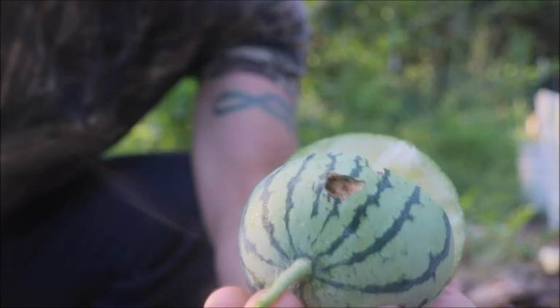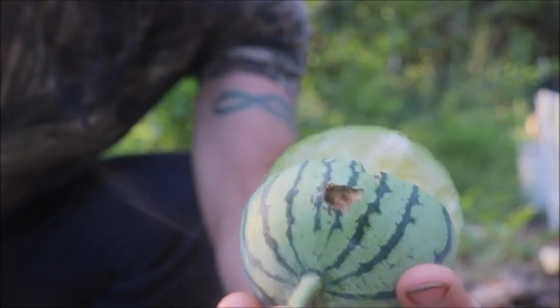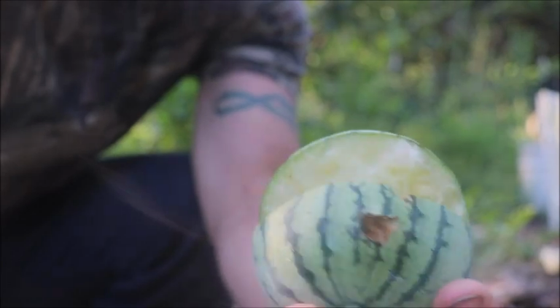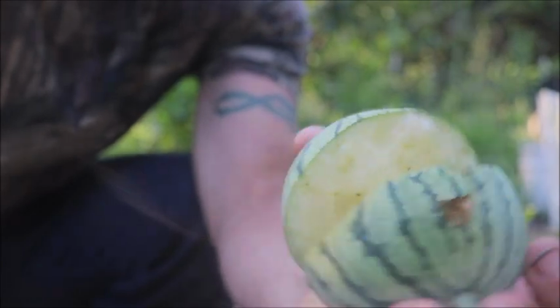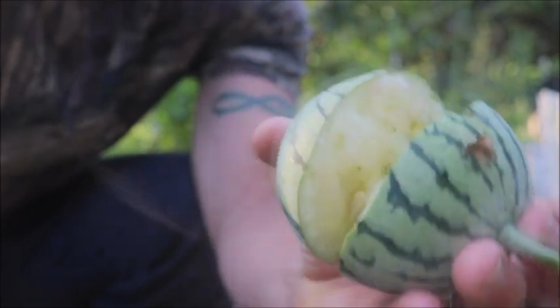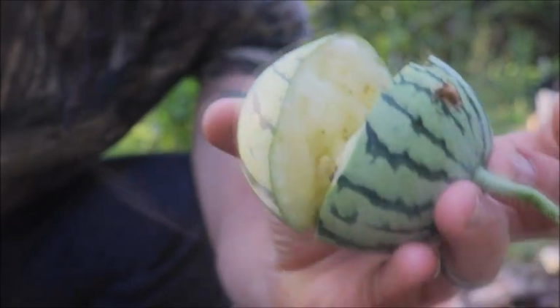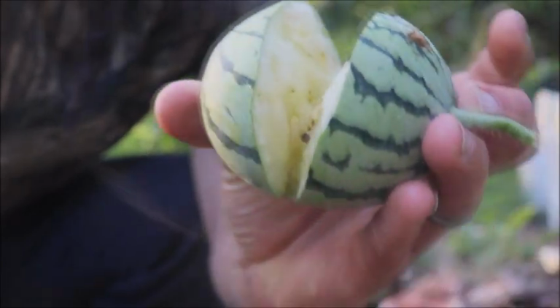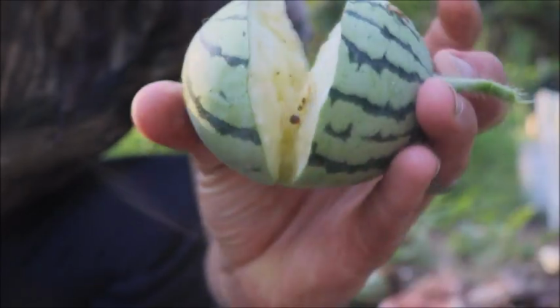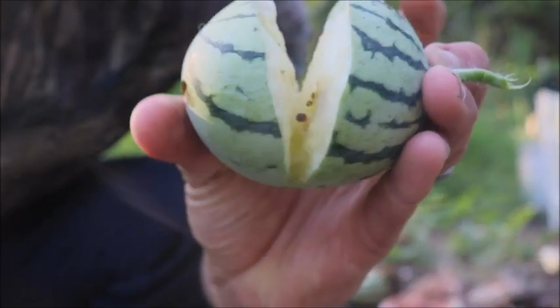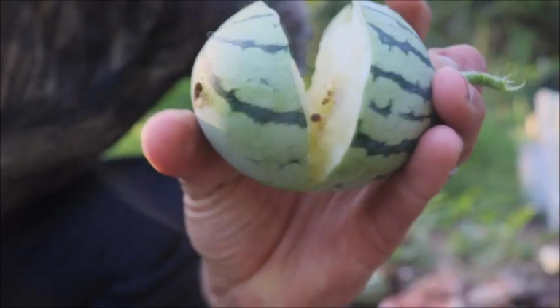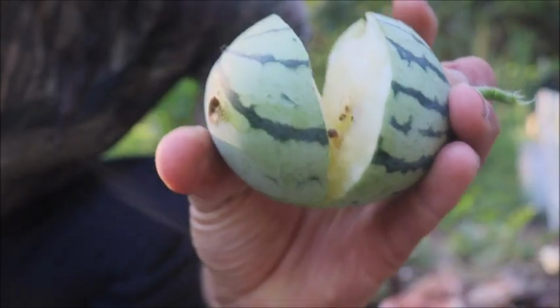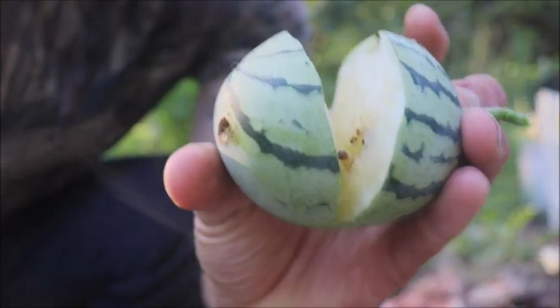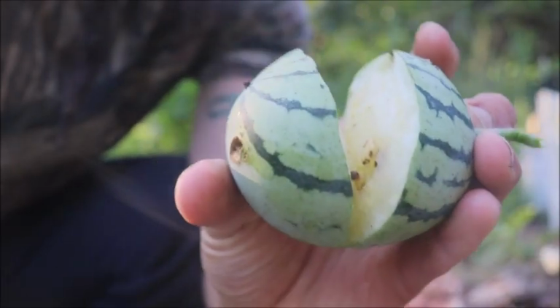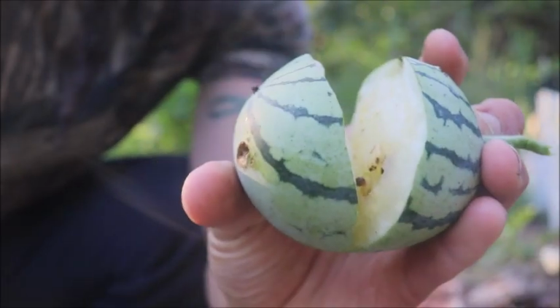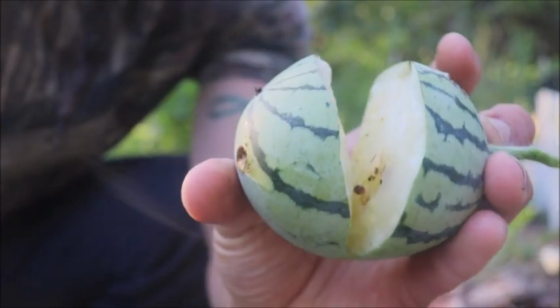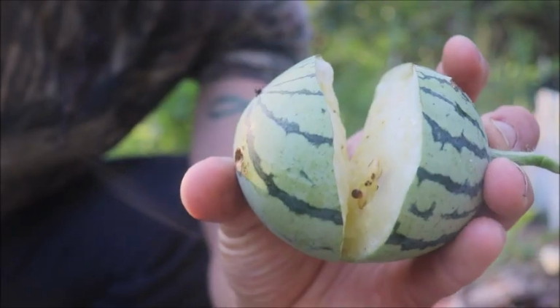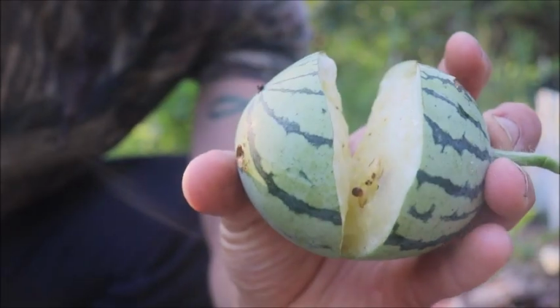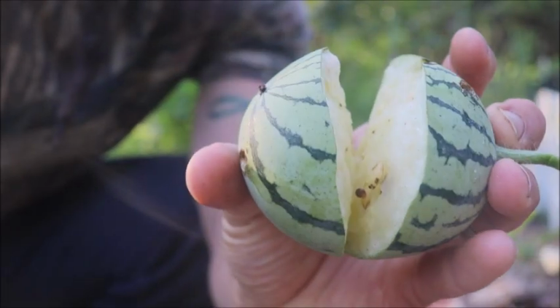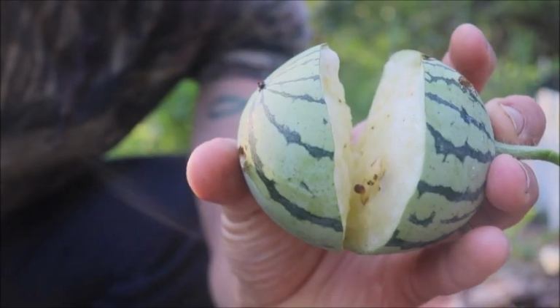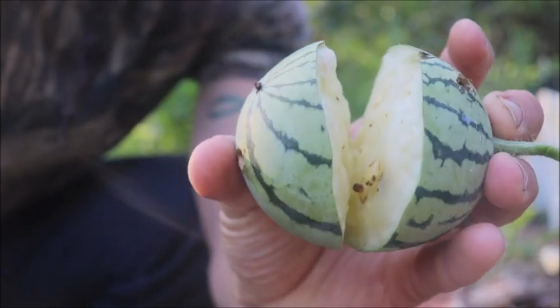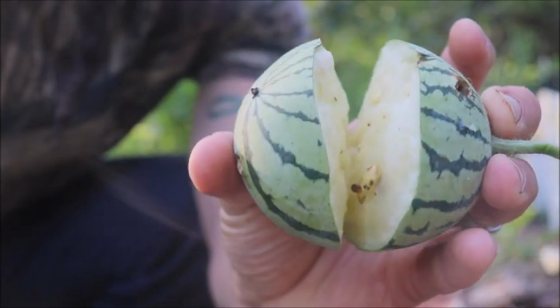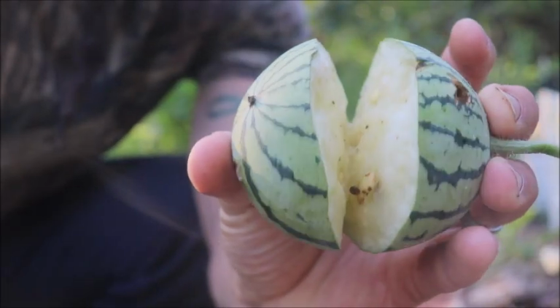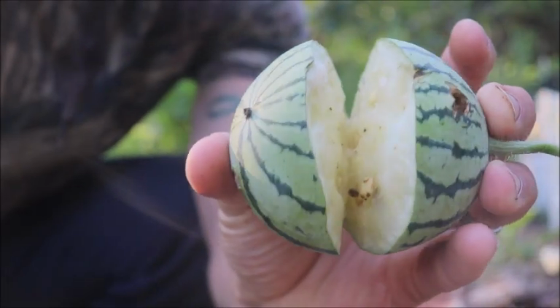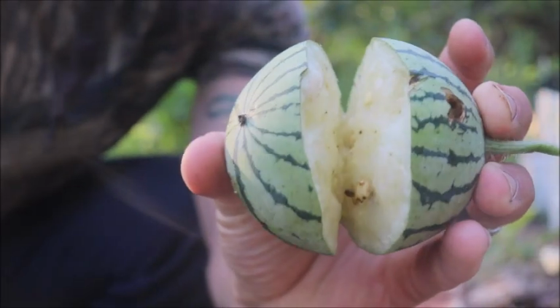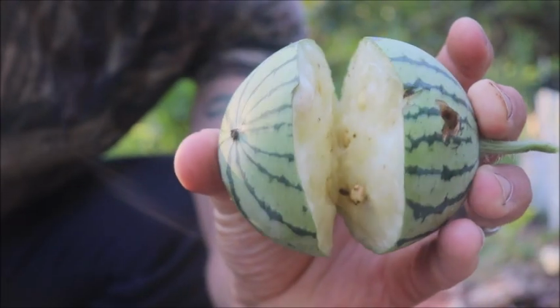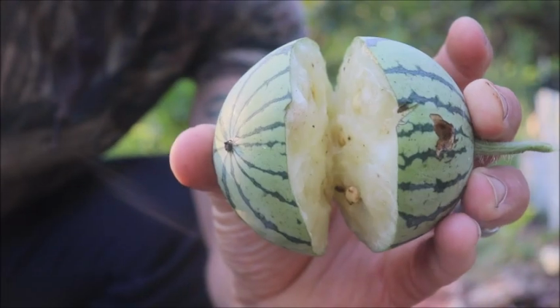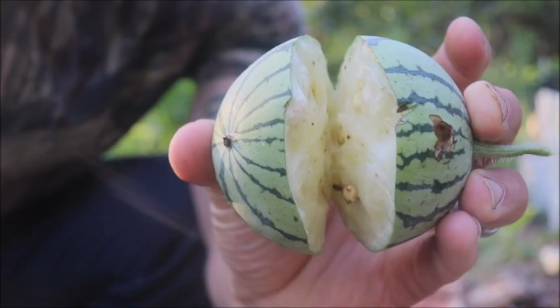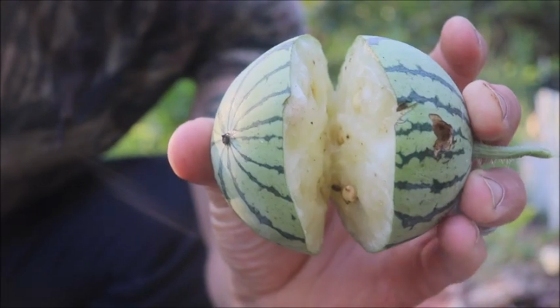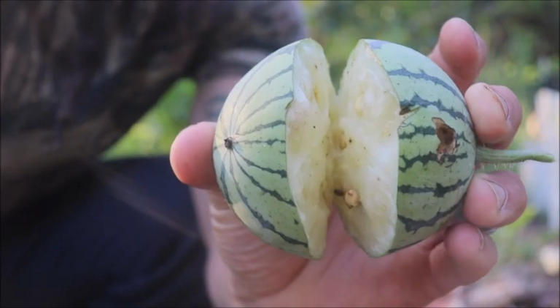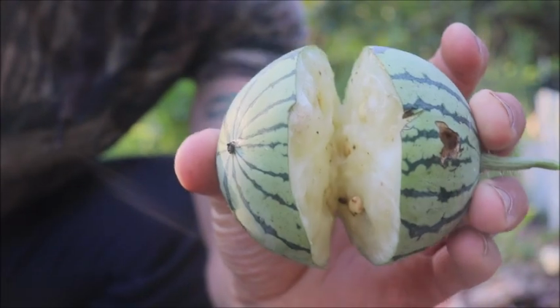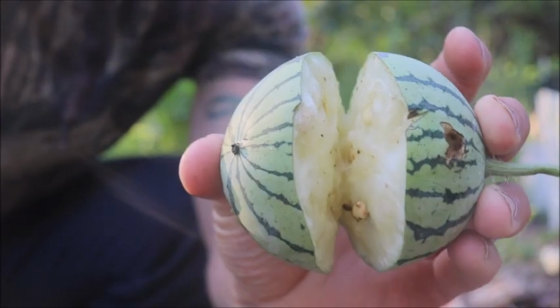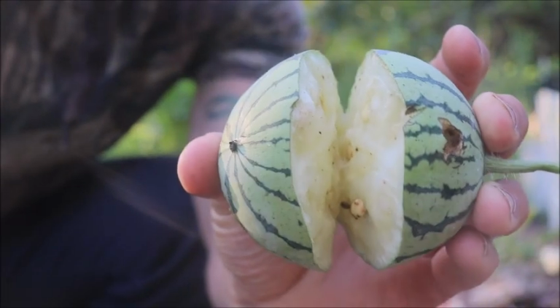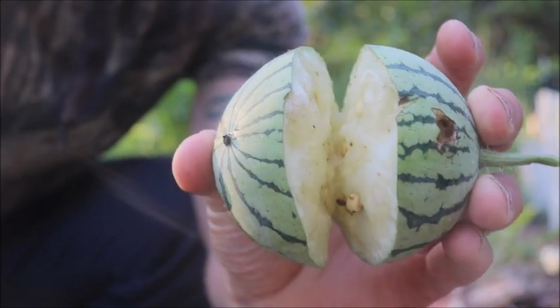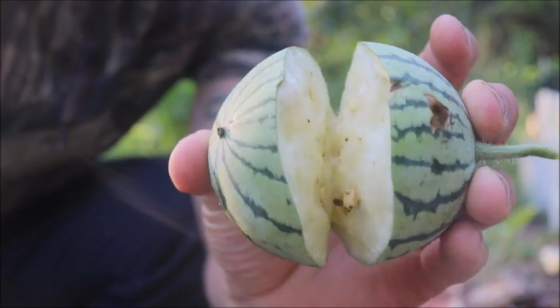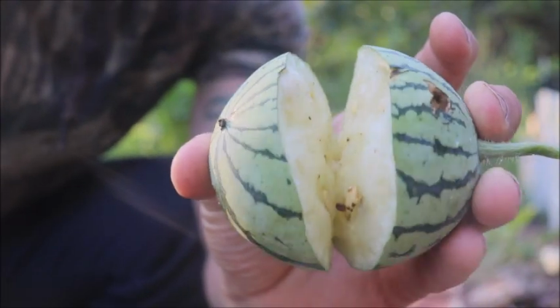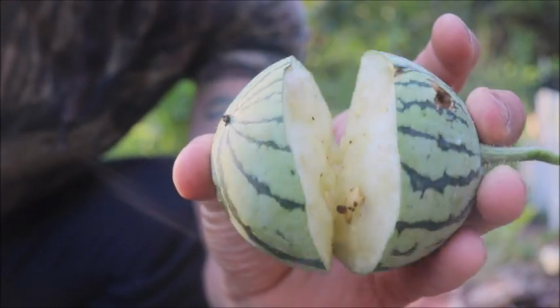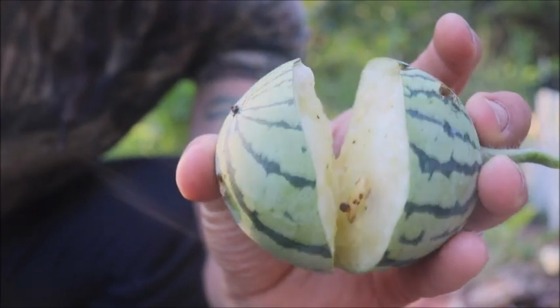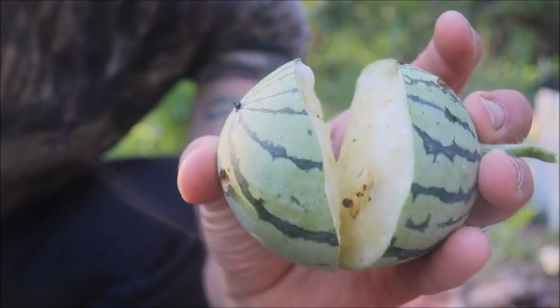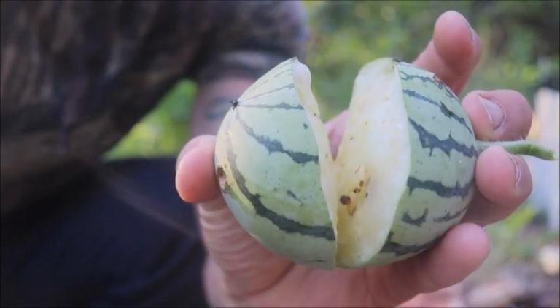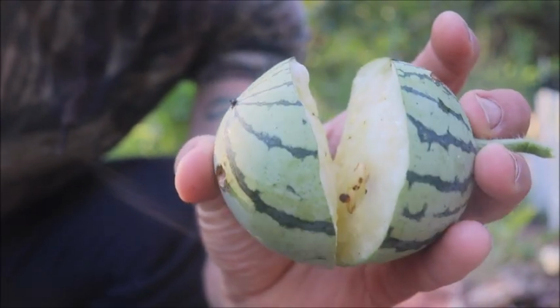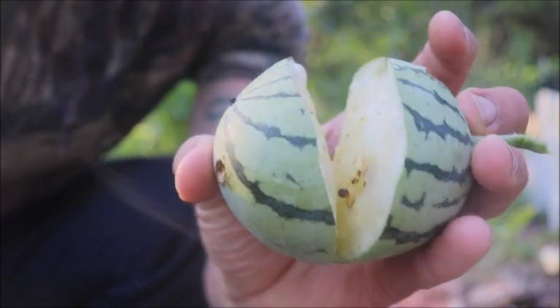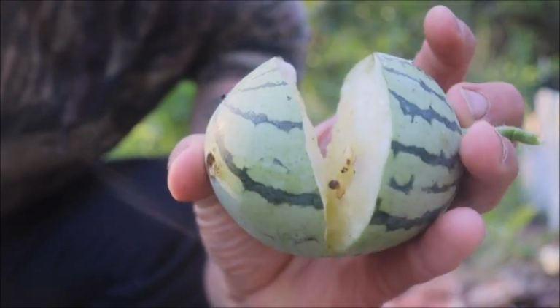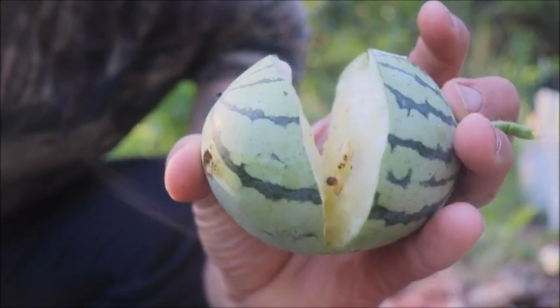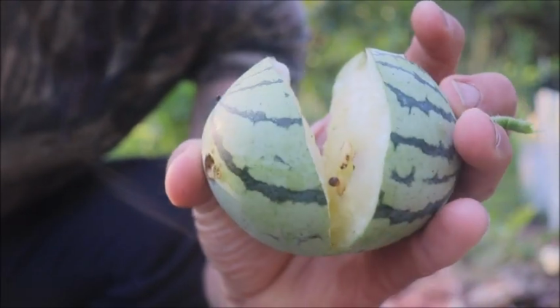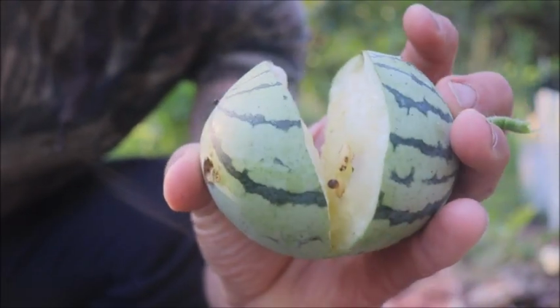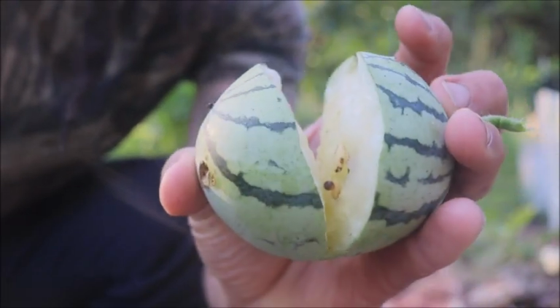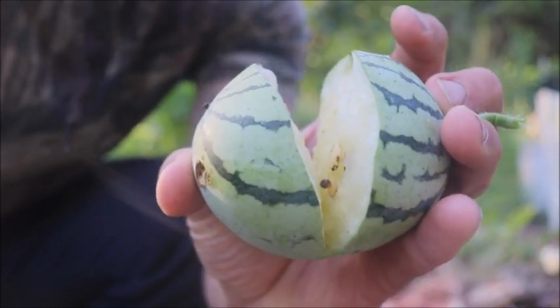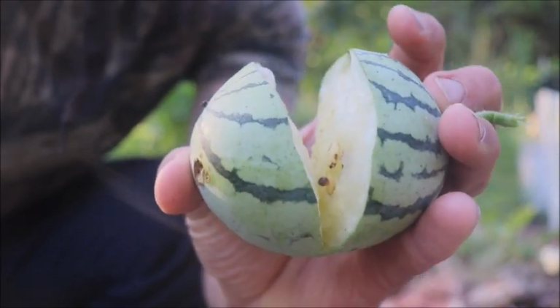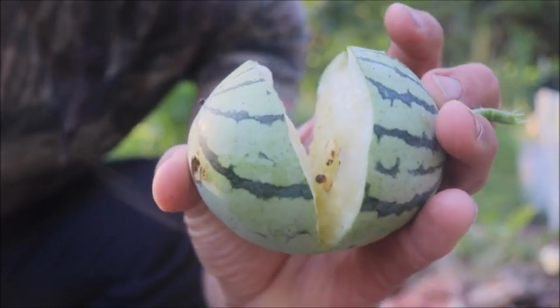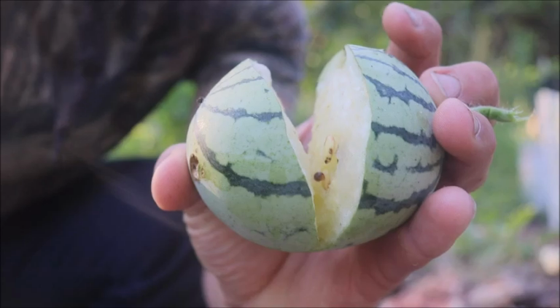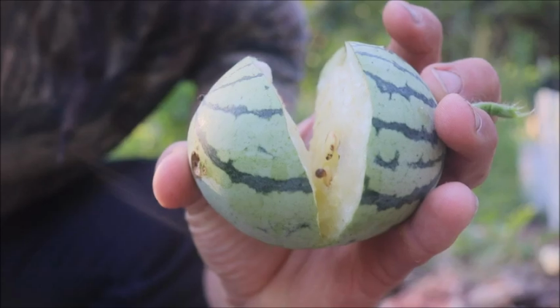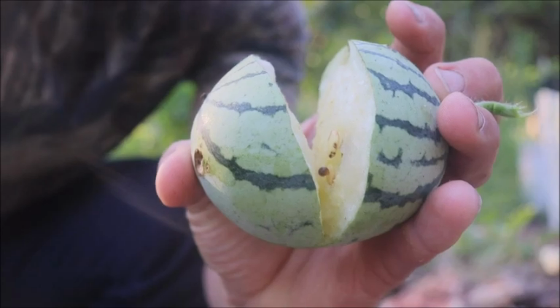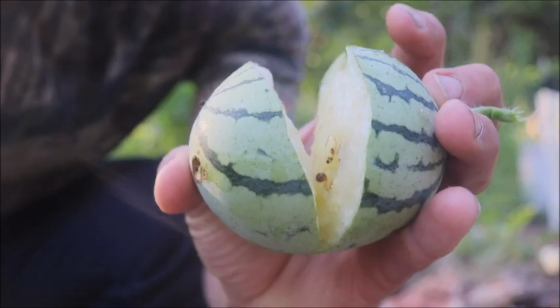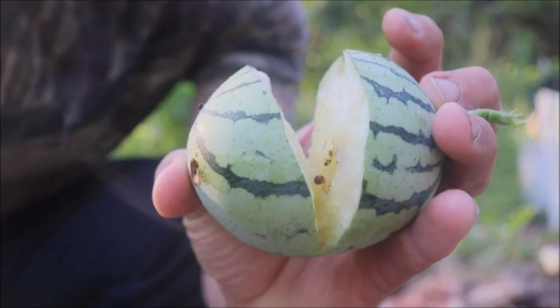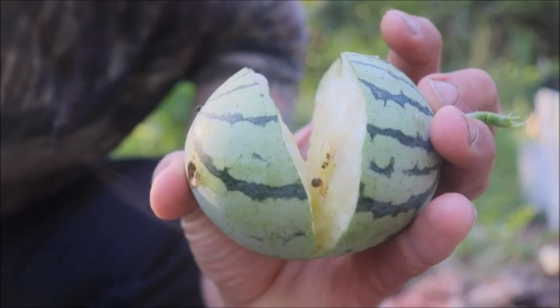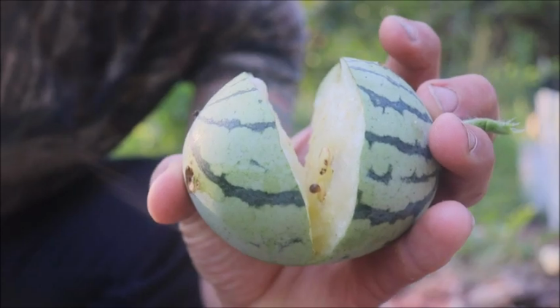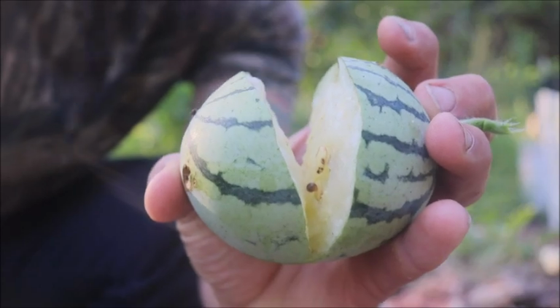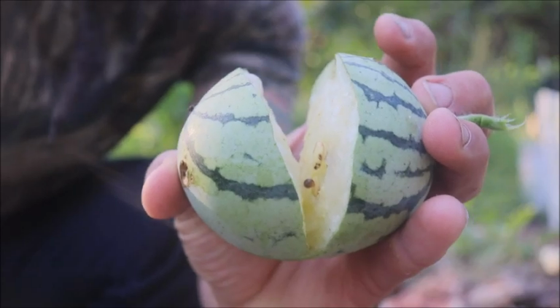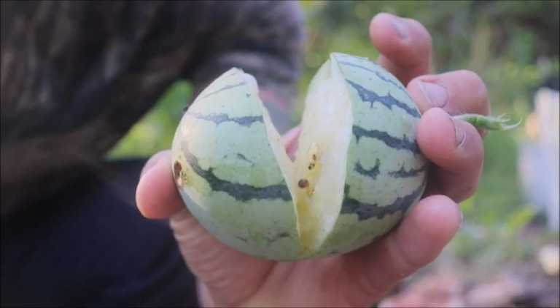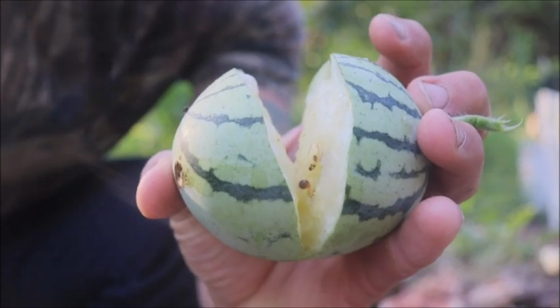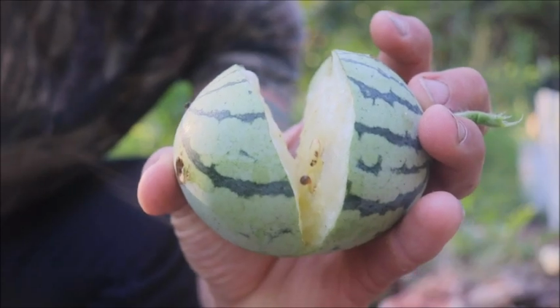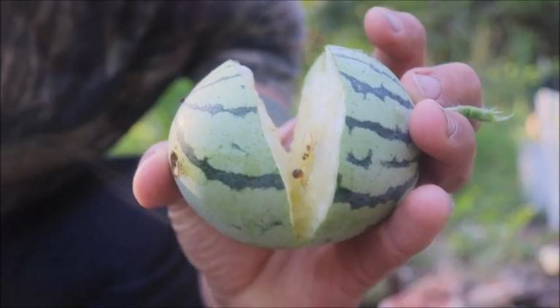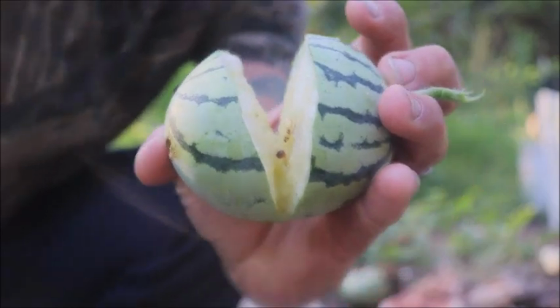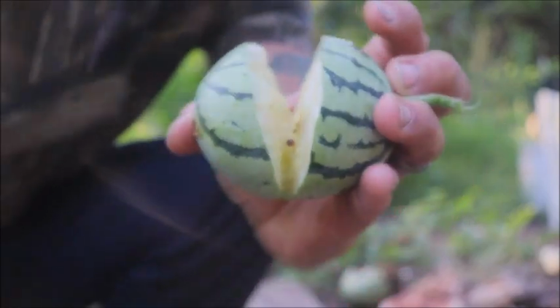Look at that. It's doing so well, starting to grow, and all of a sudden BOOM — popped open.